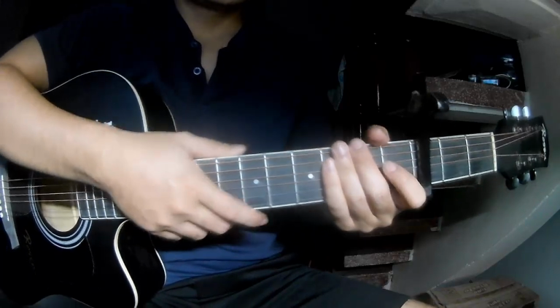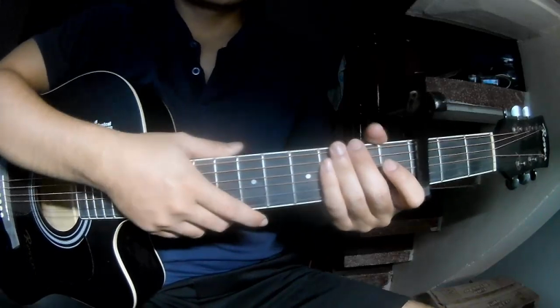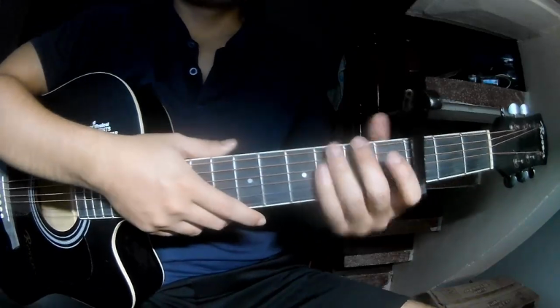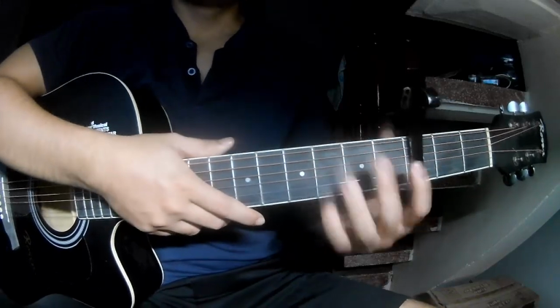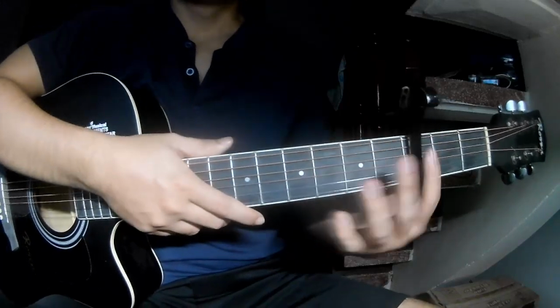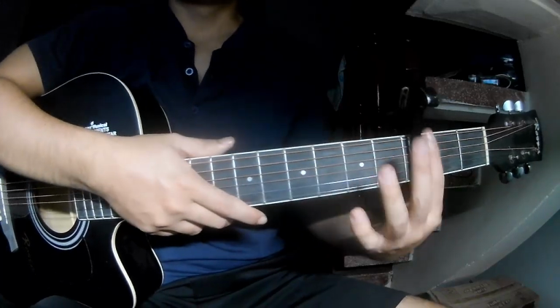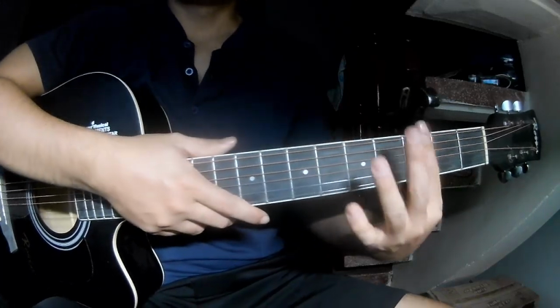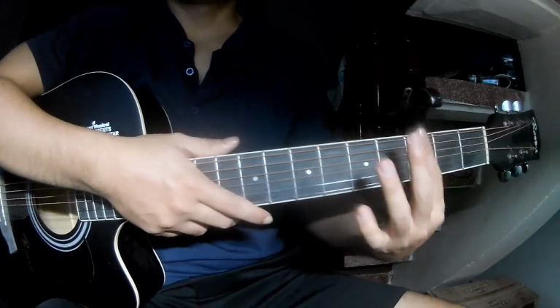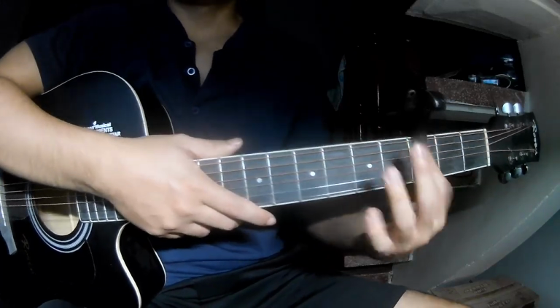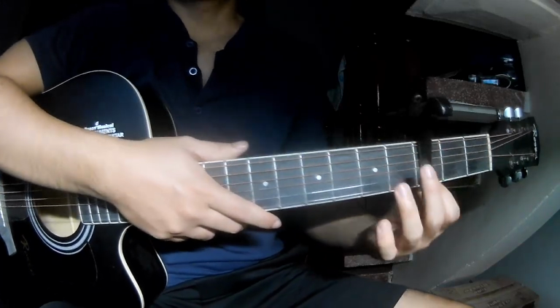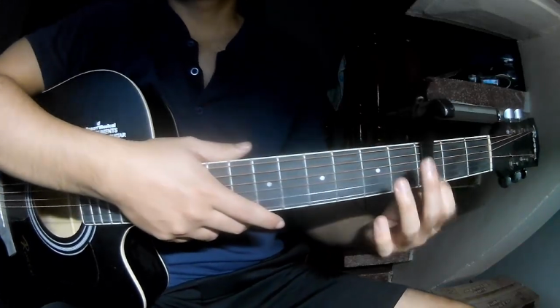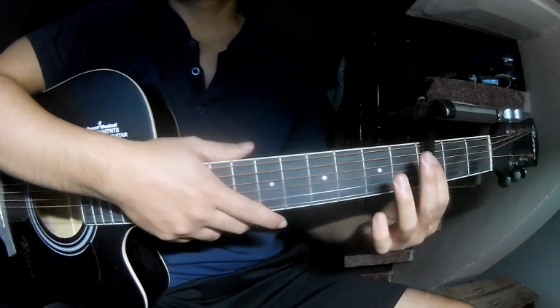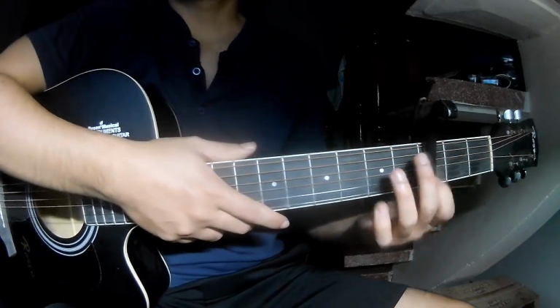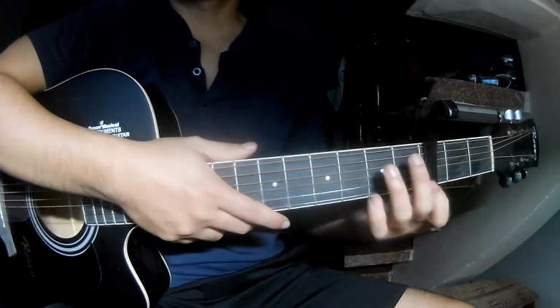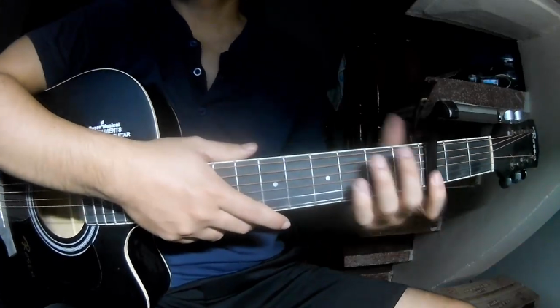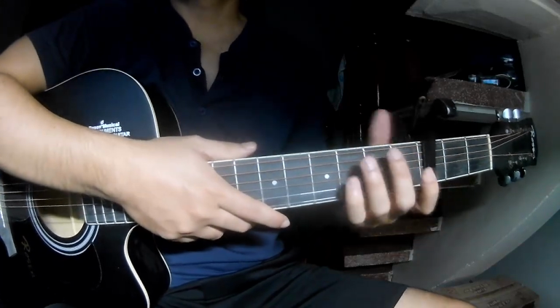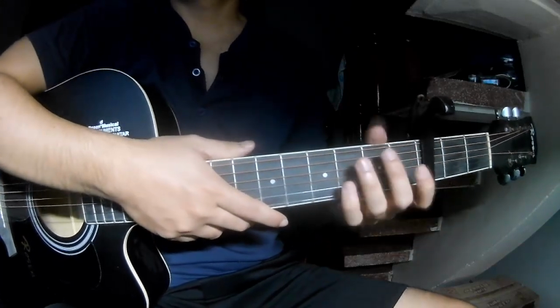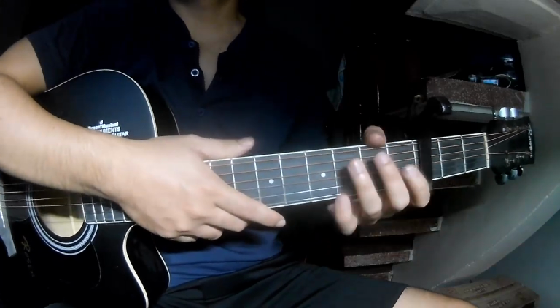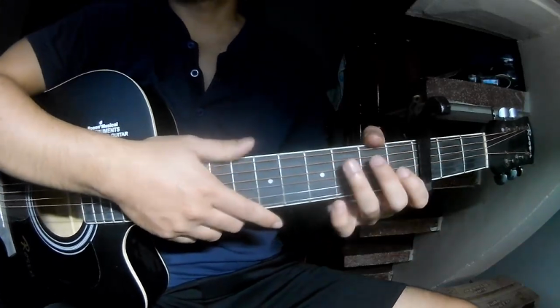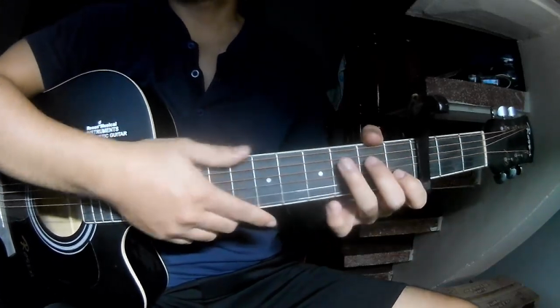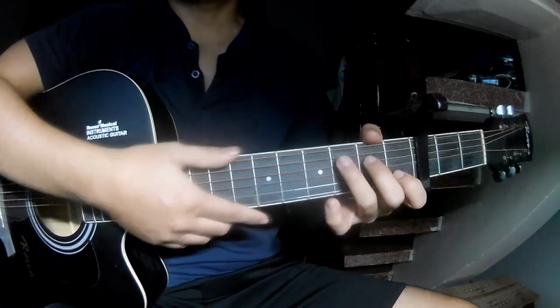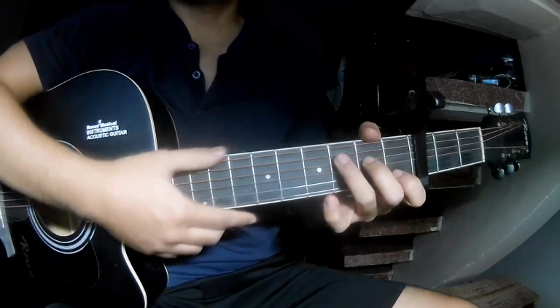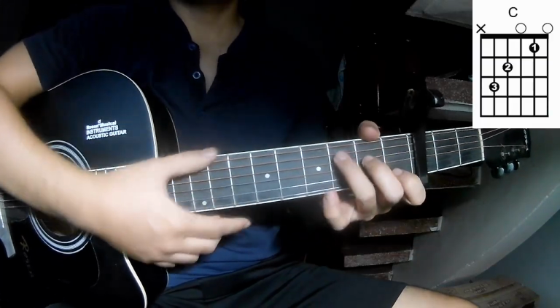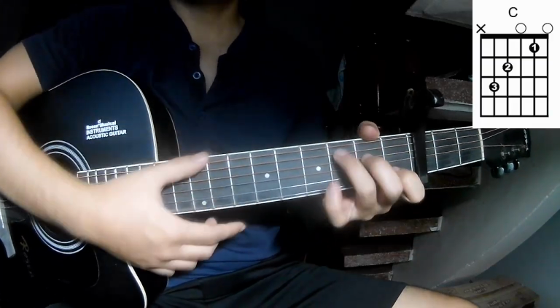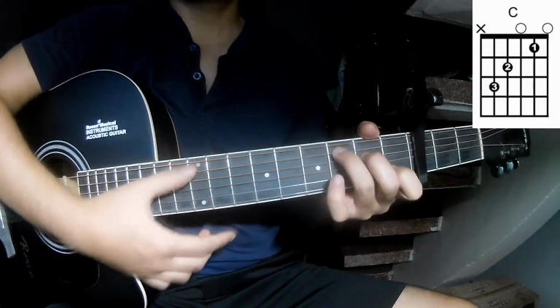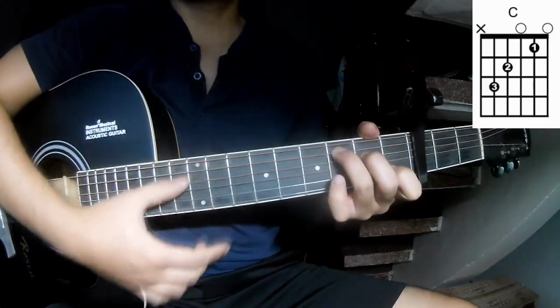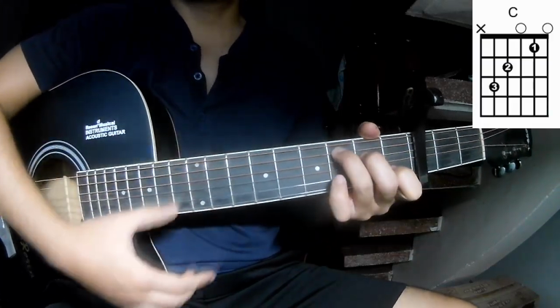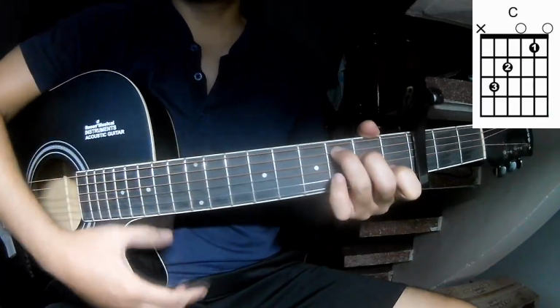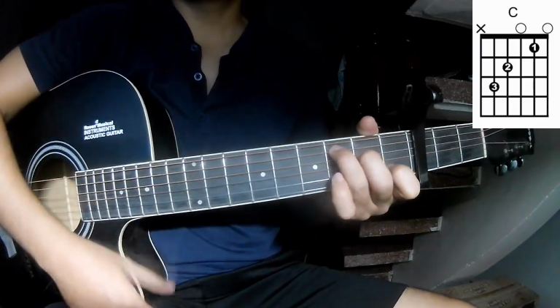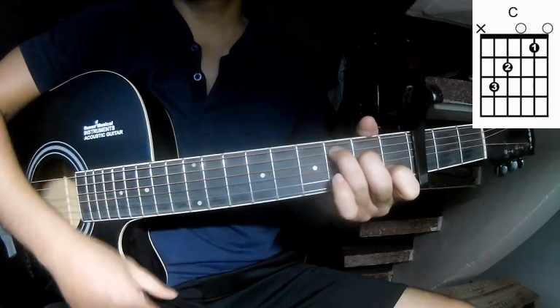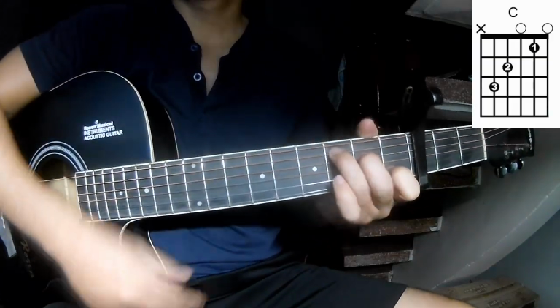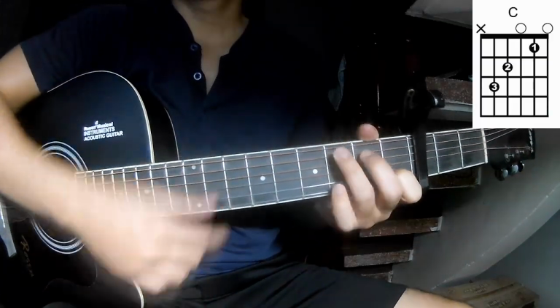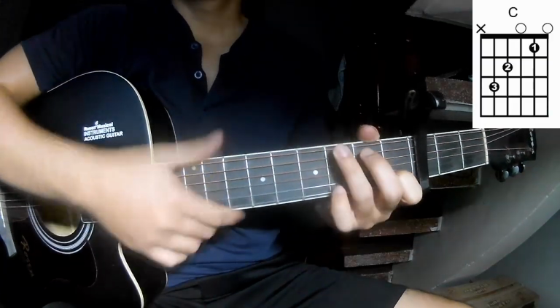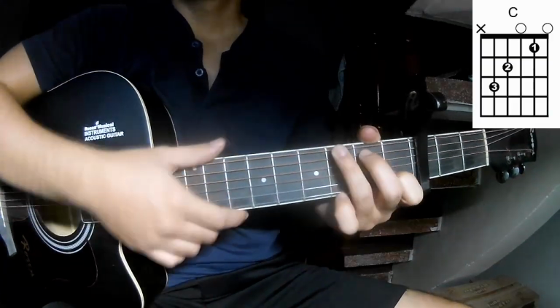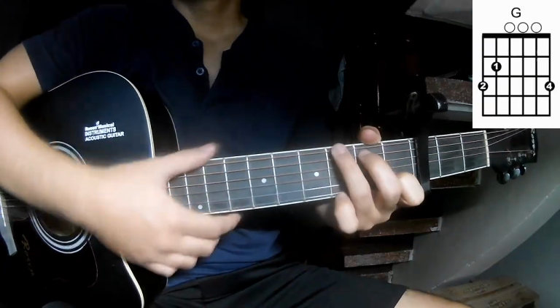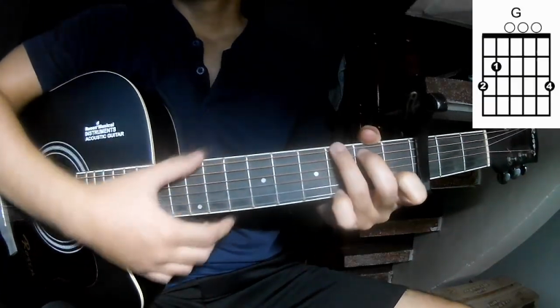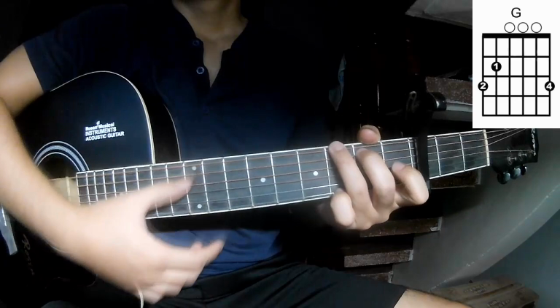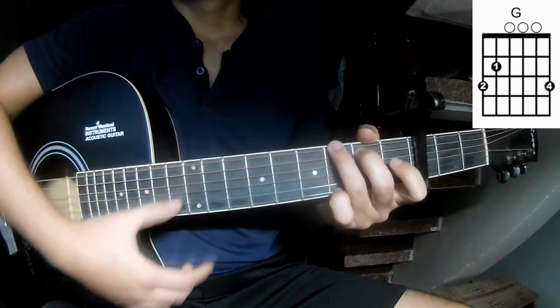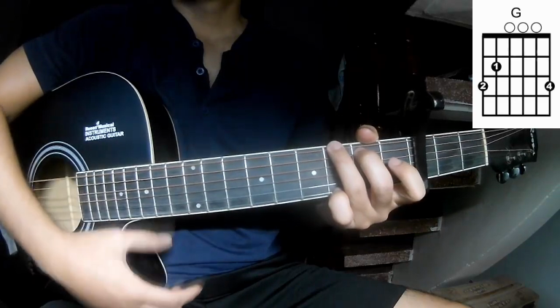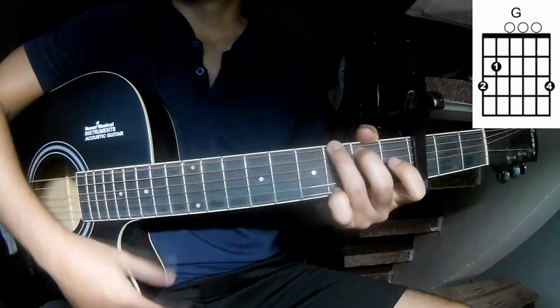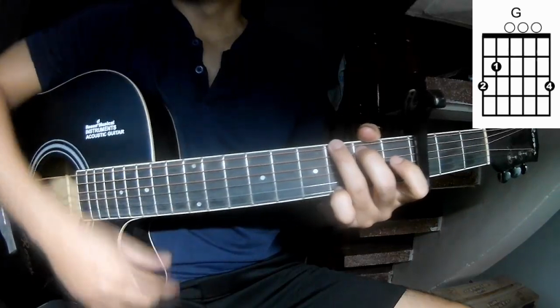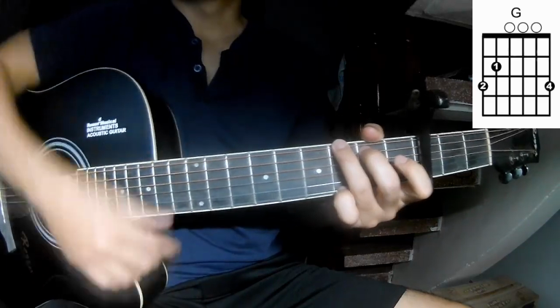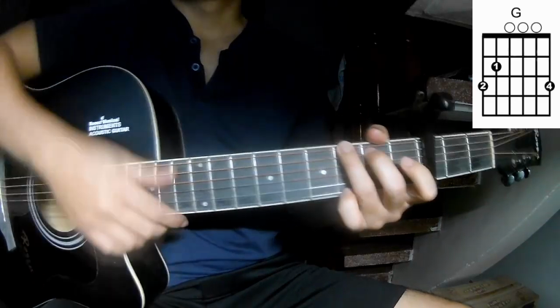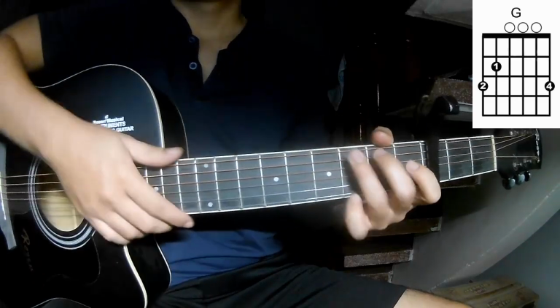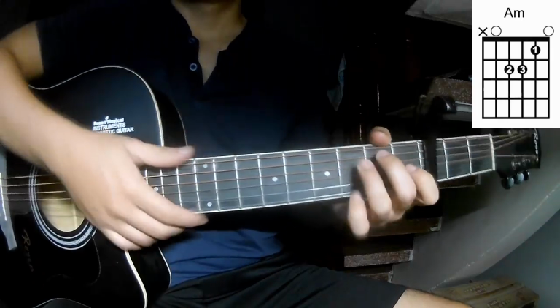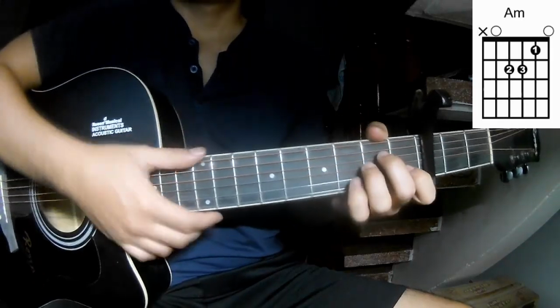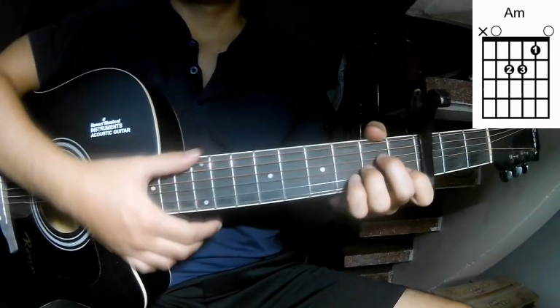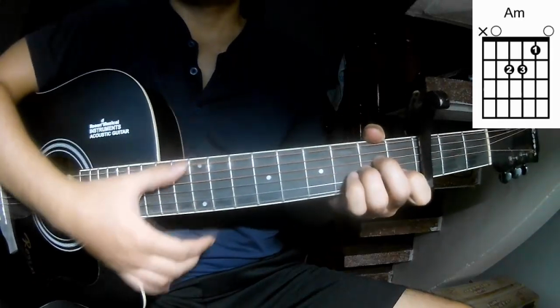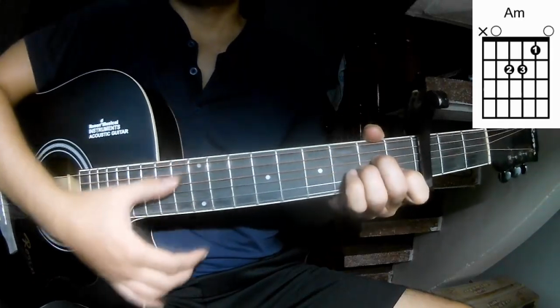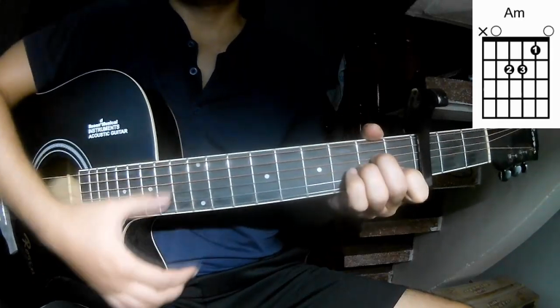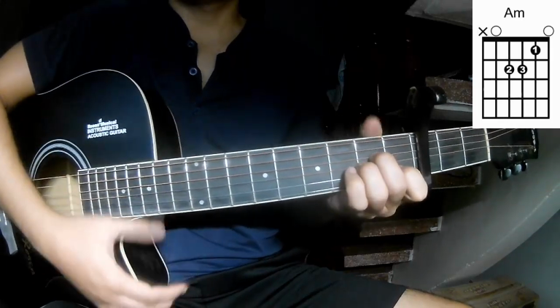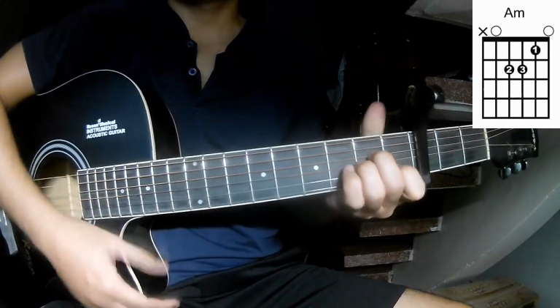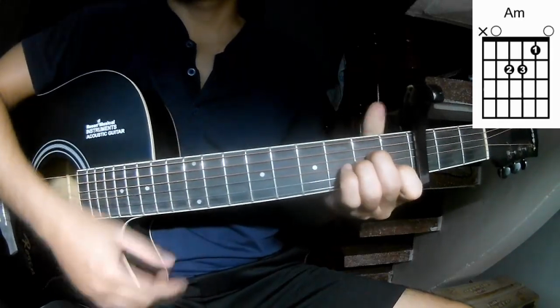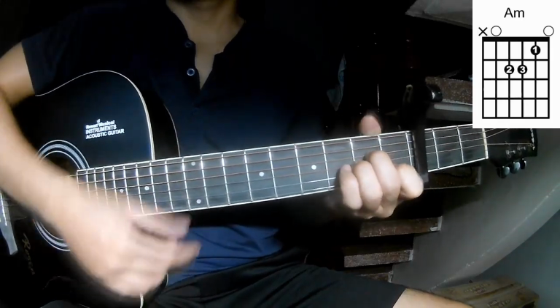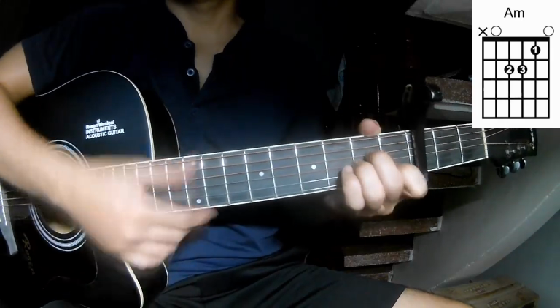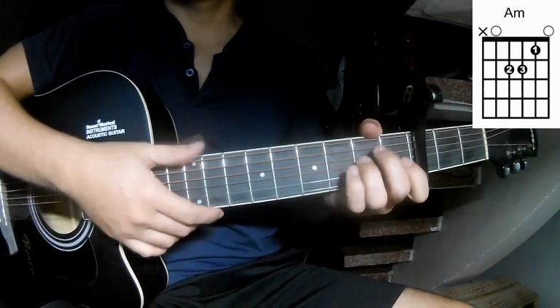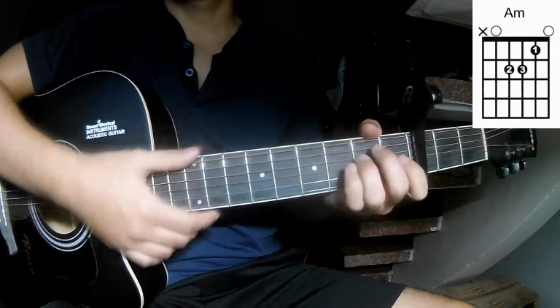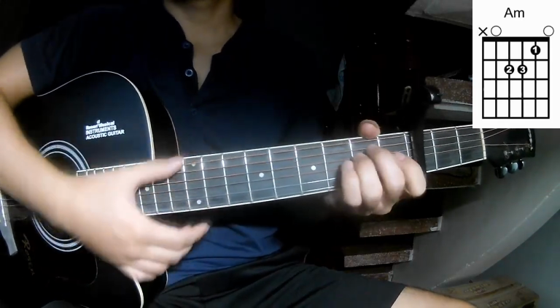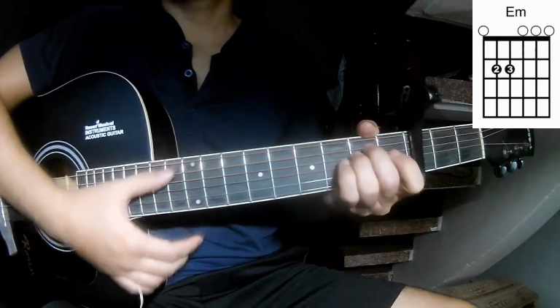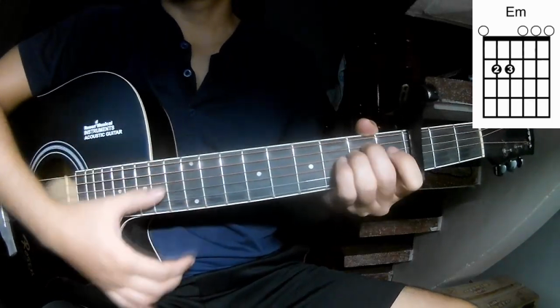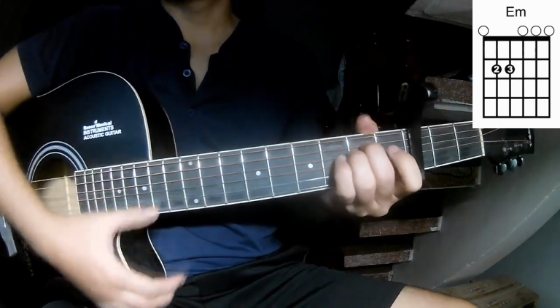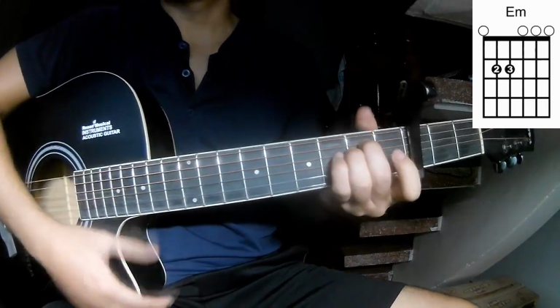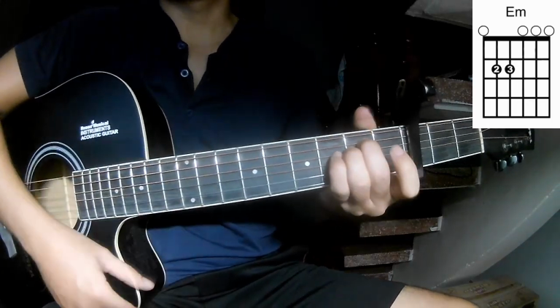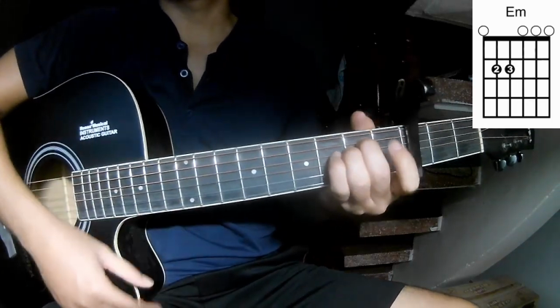We'll see the third frame. The chords of this song are C, G, A, M, N, E, M.